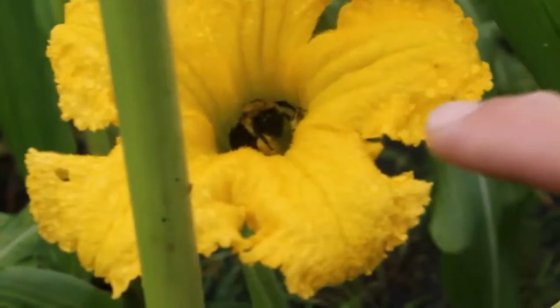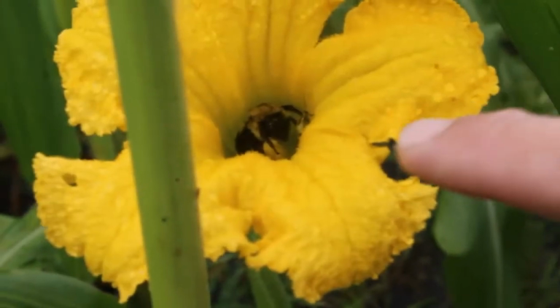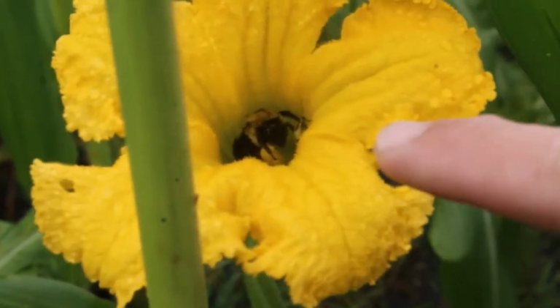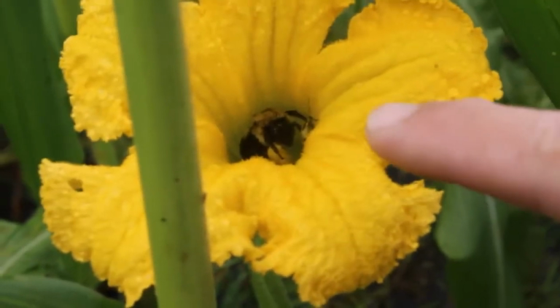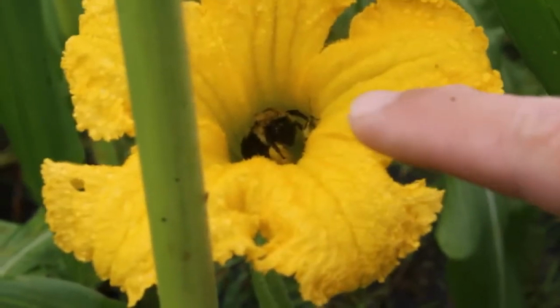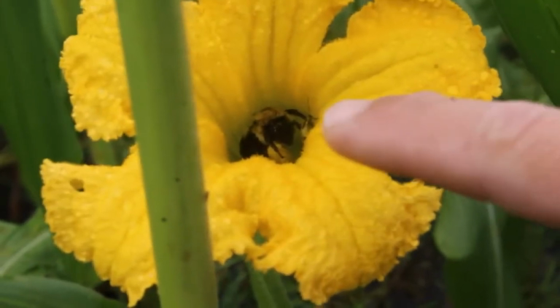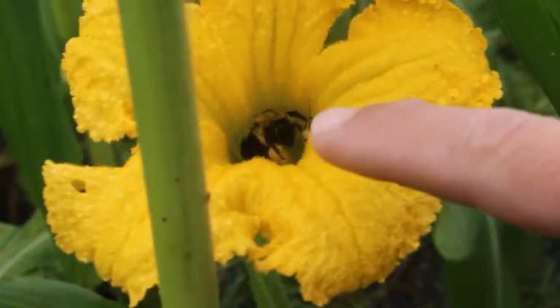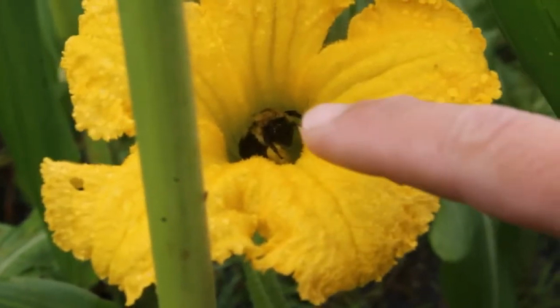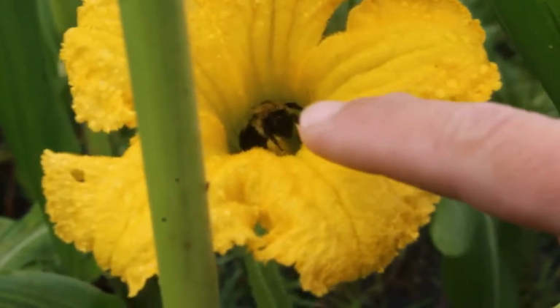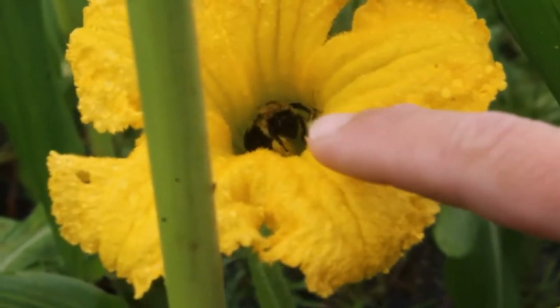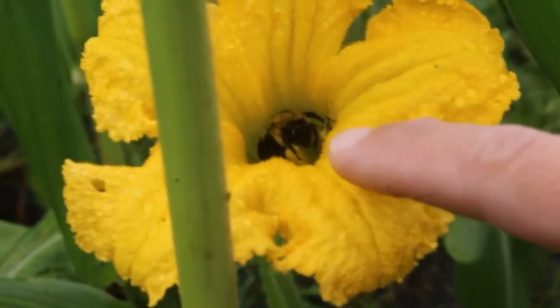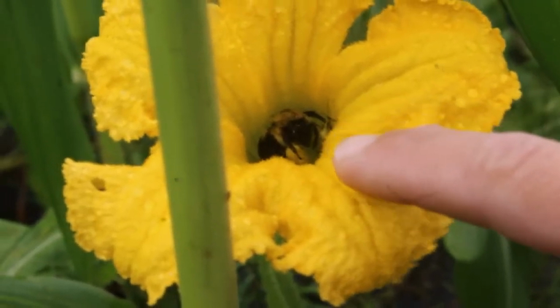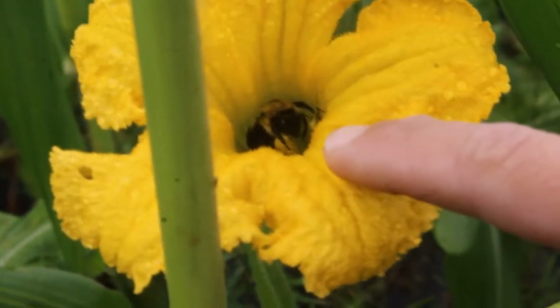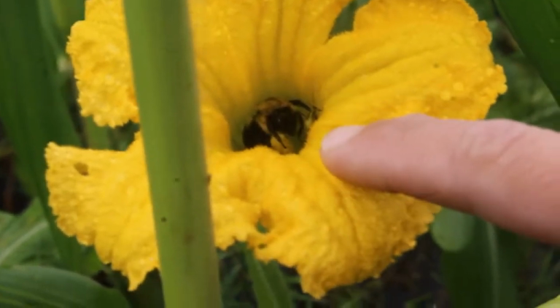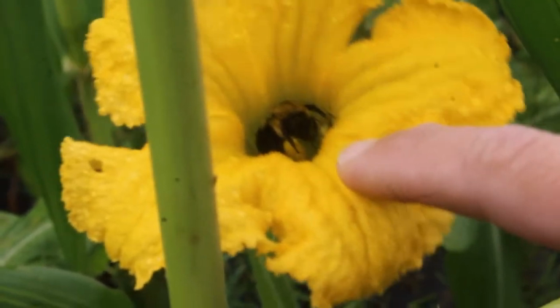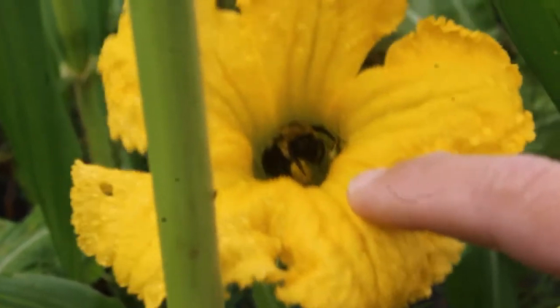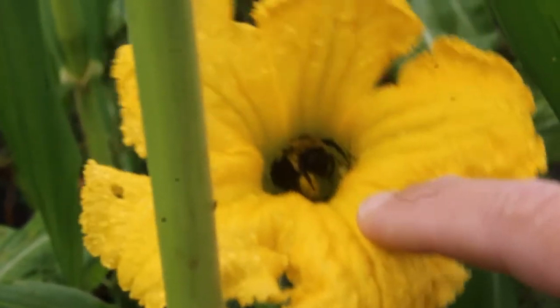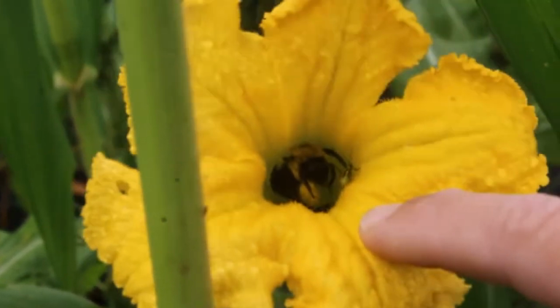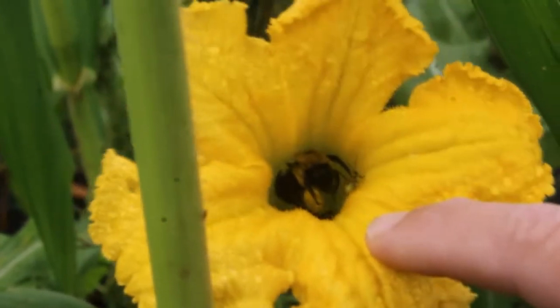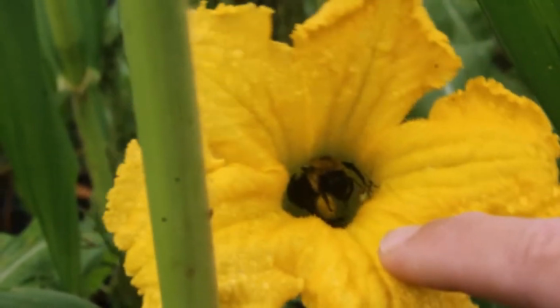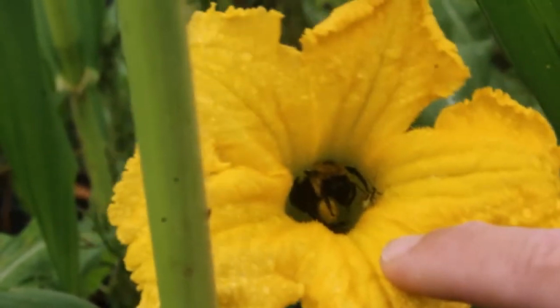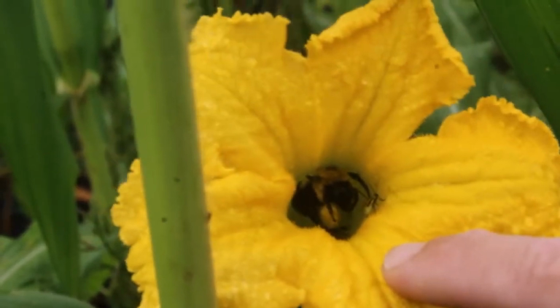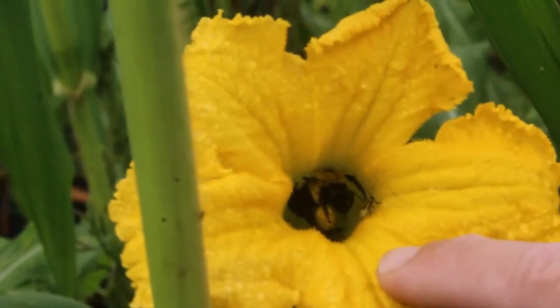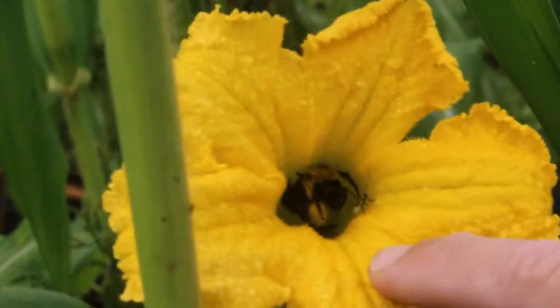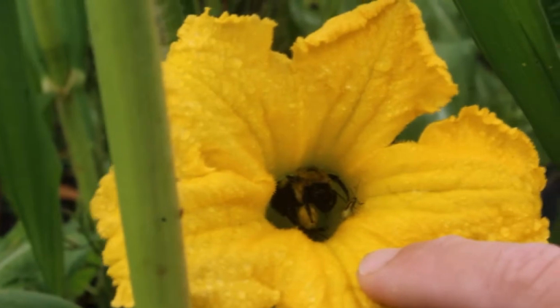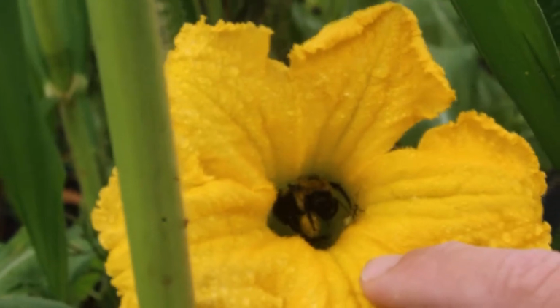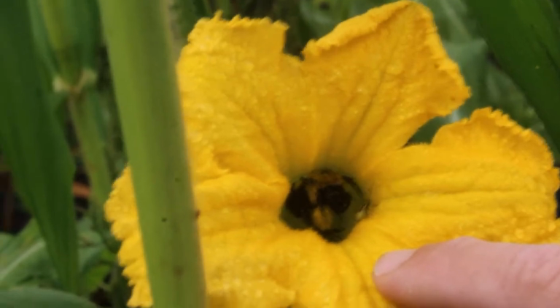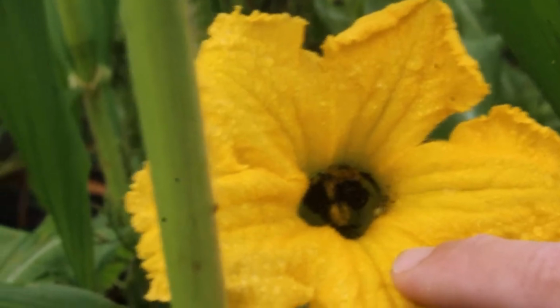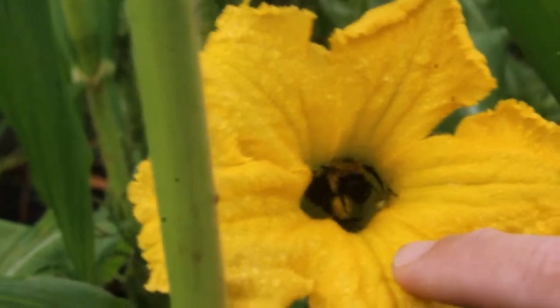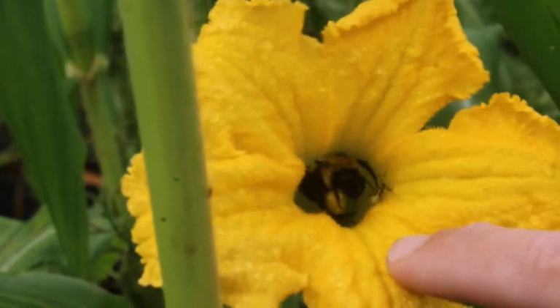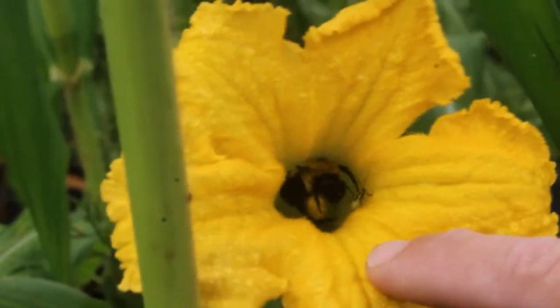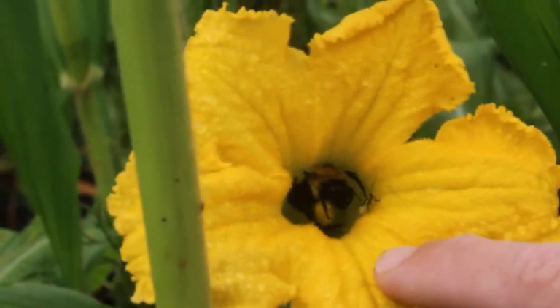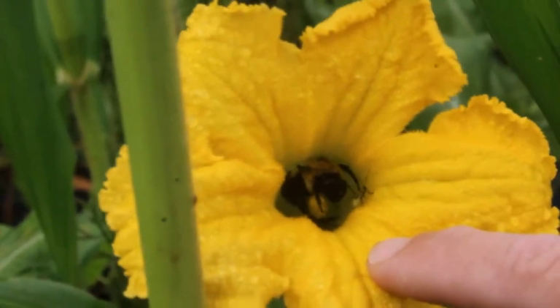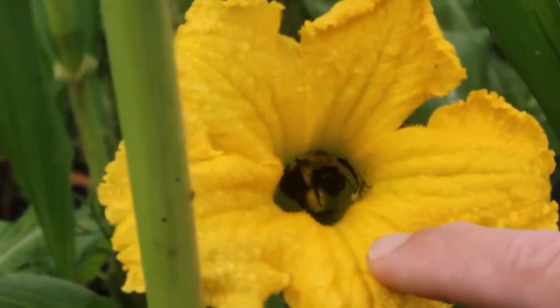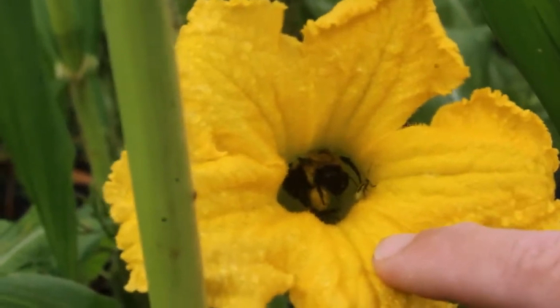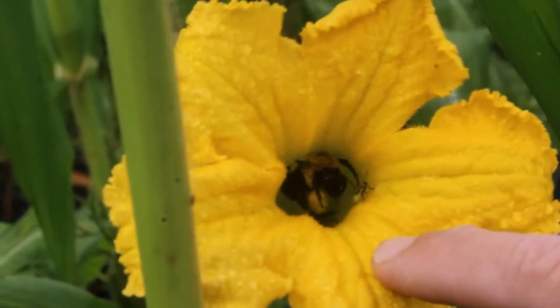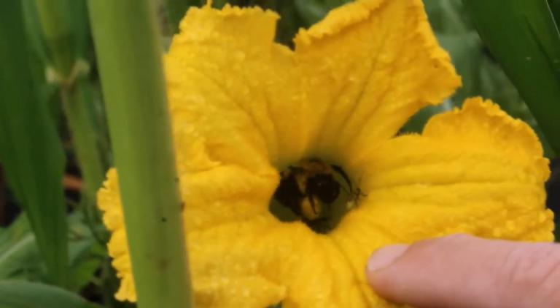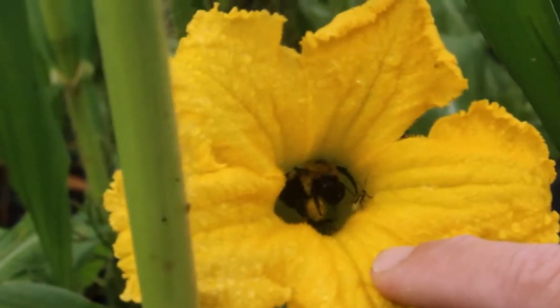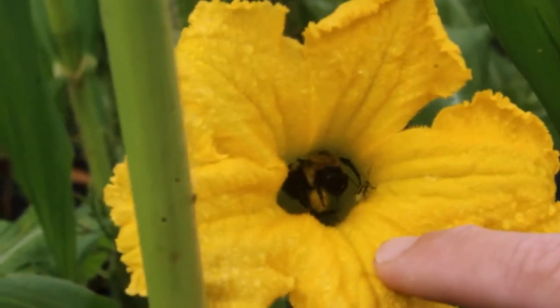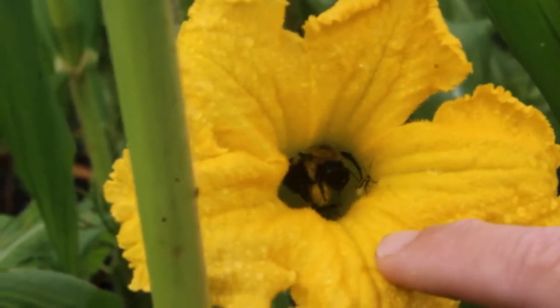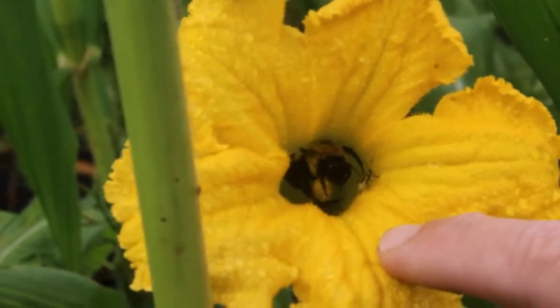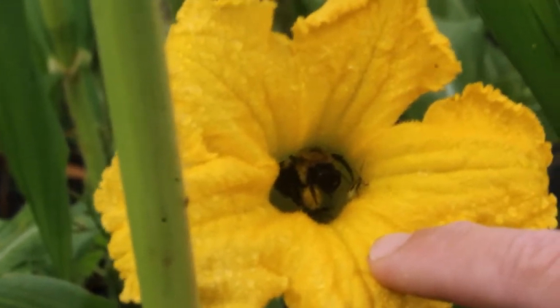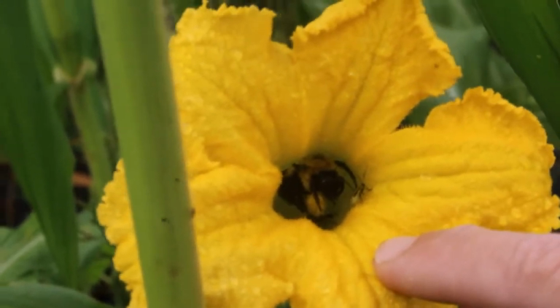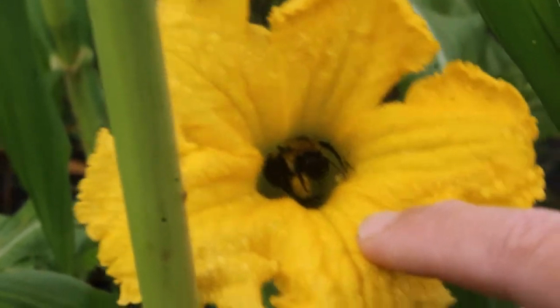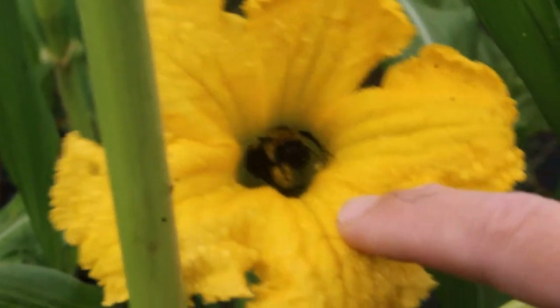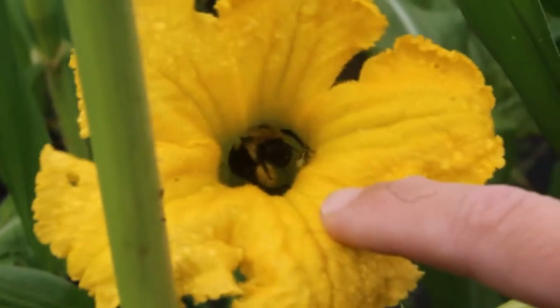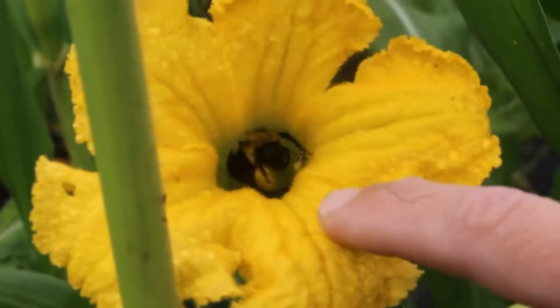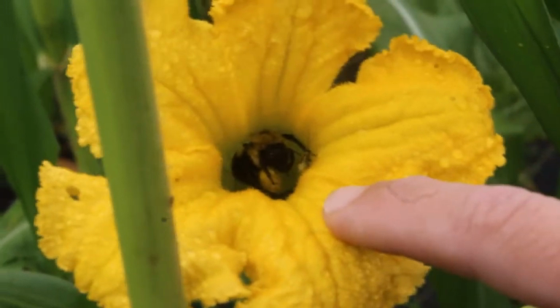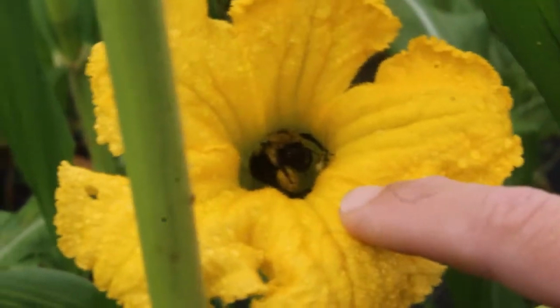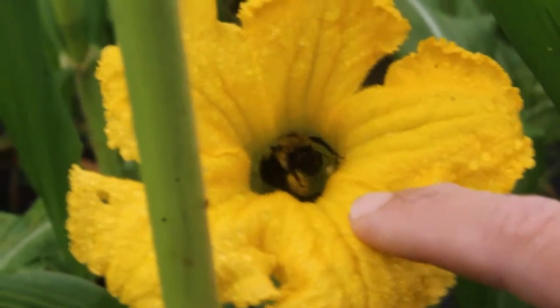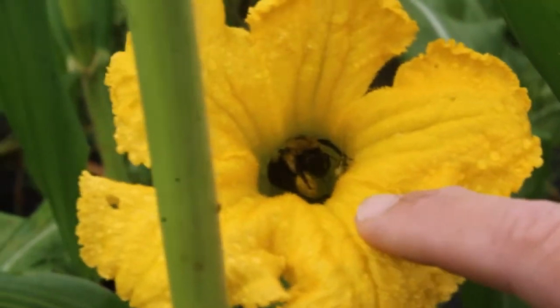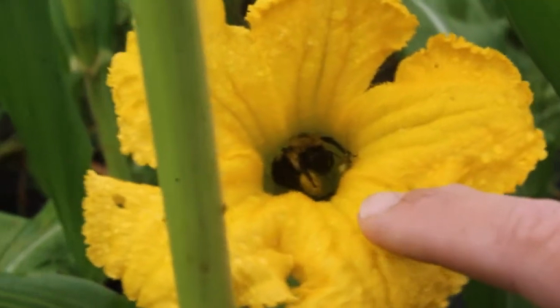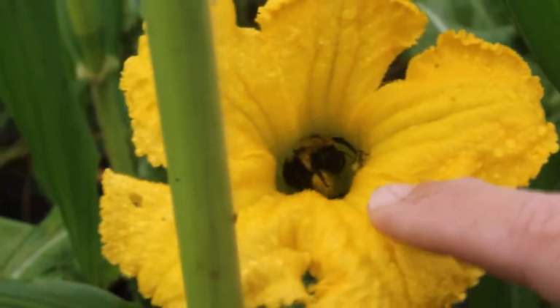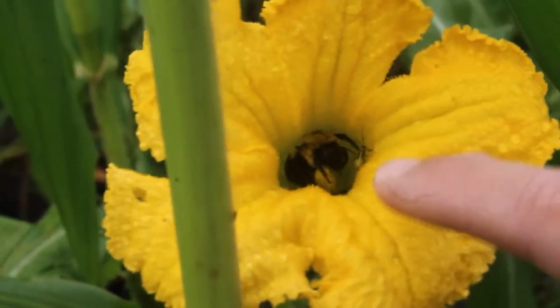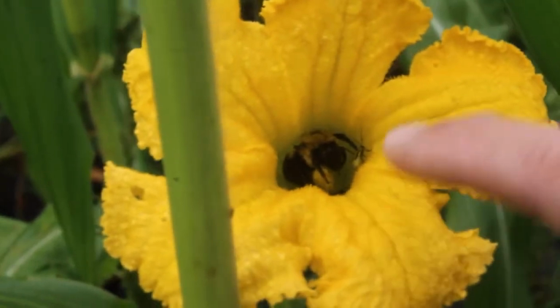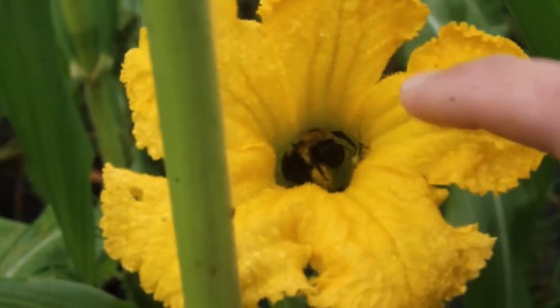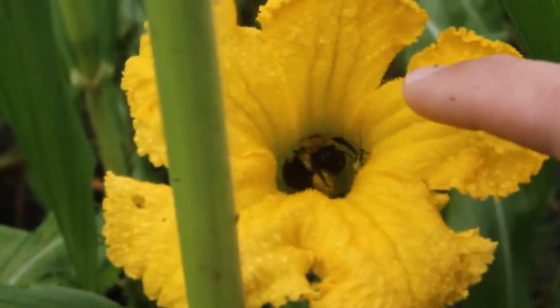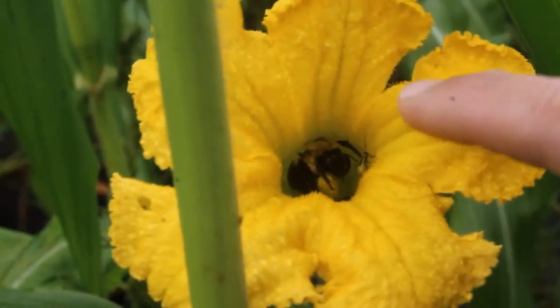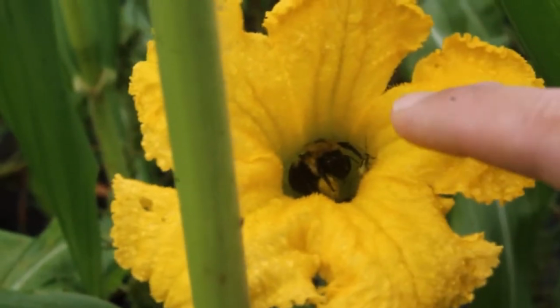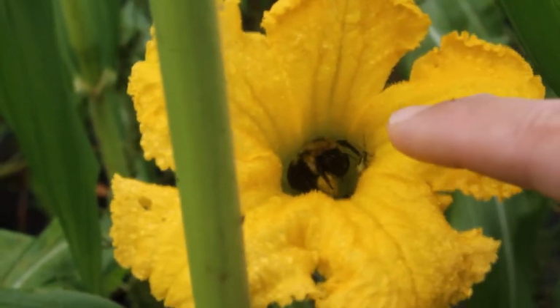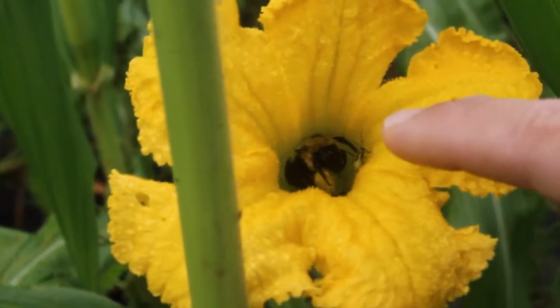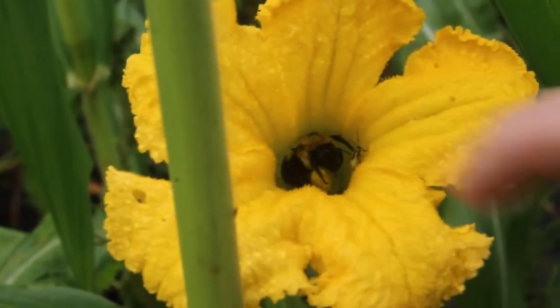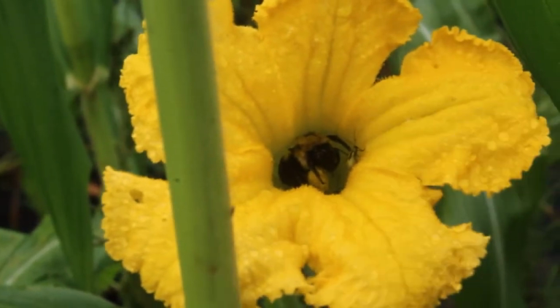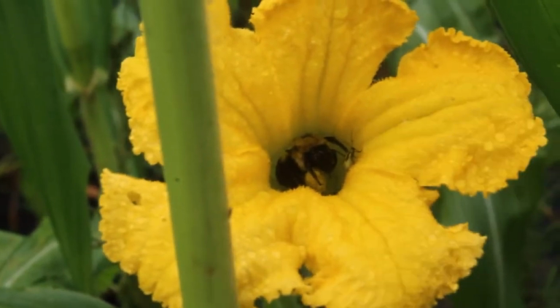Look what we found. It was raining and he found a nice little home for himself. He's a sweetie.